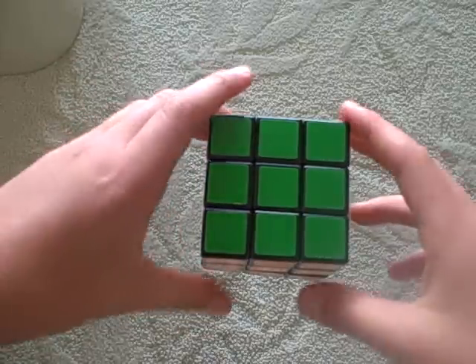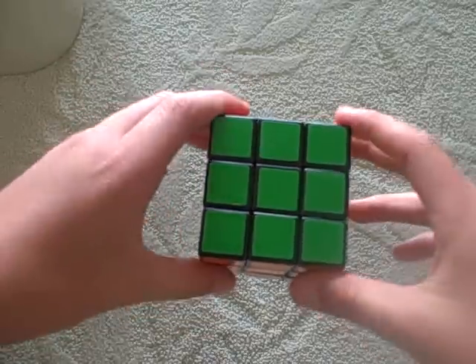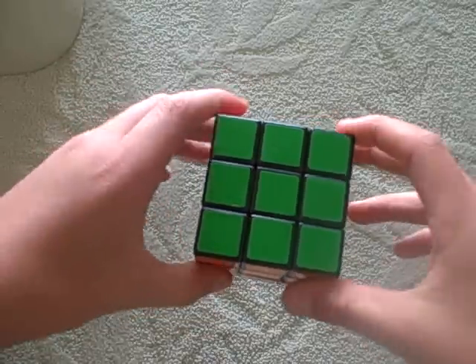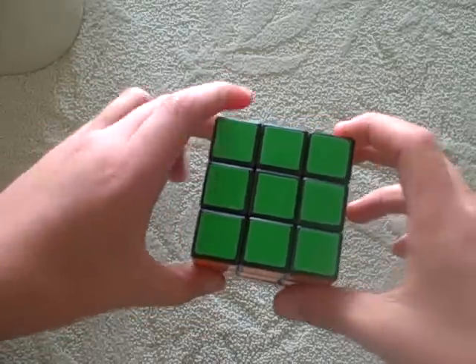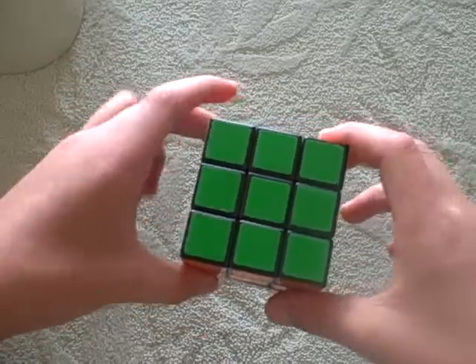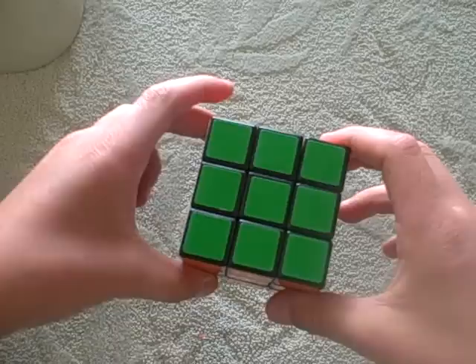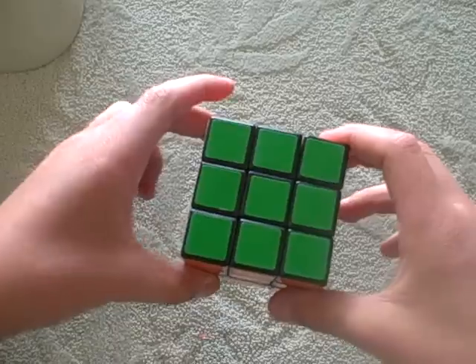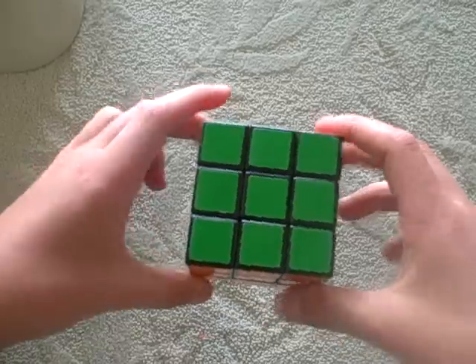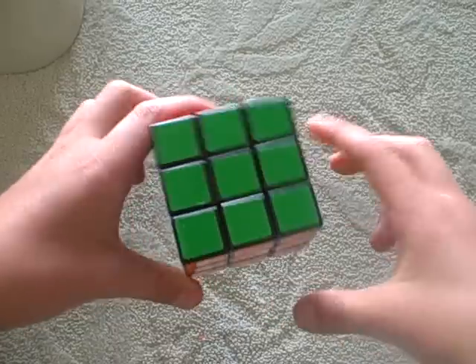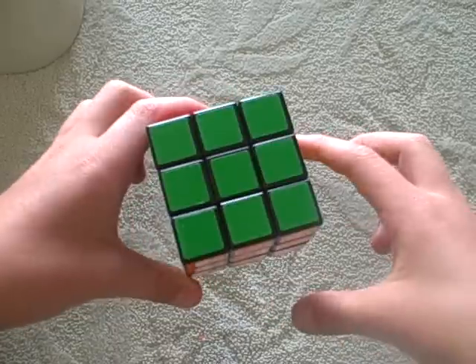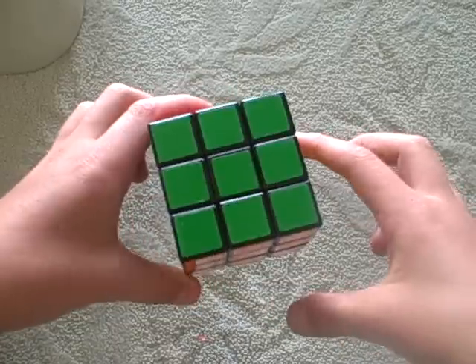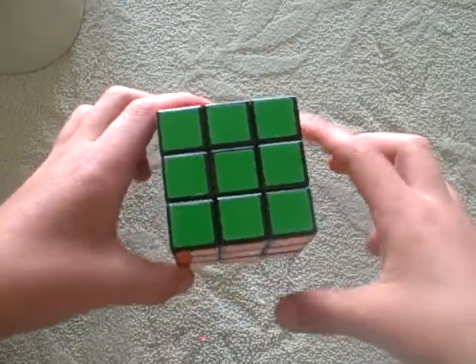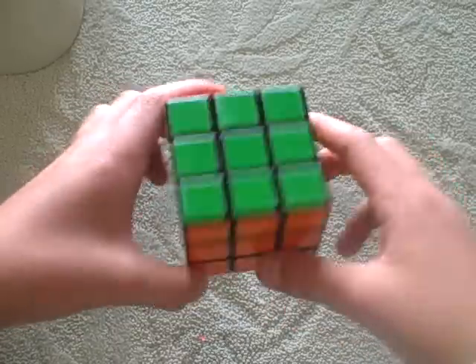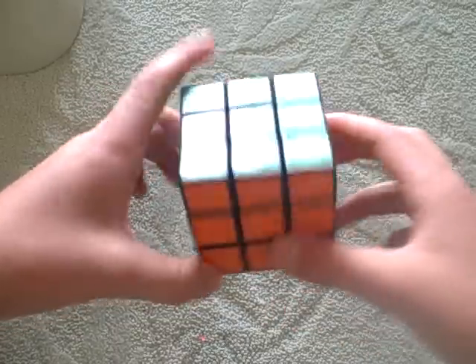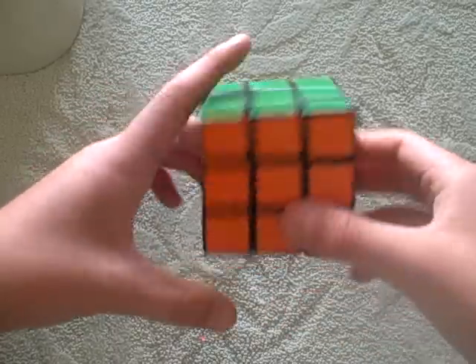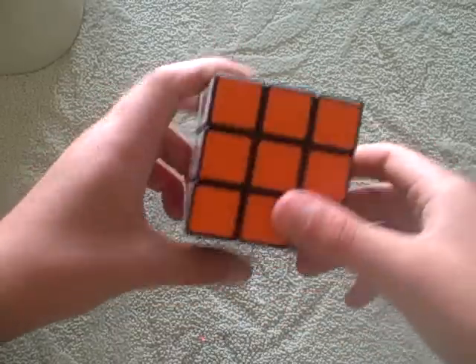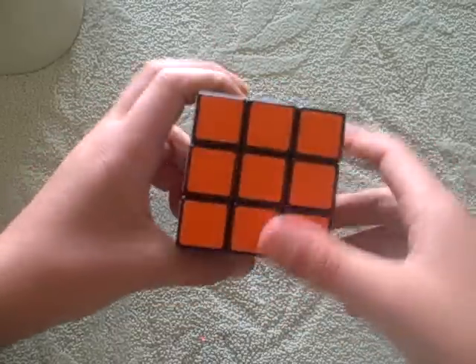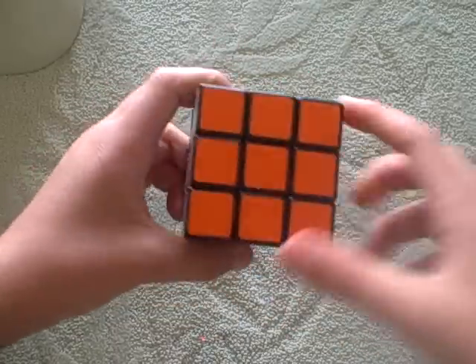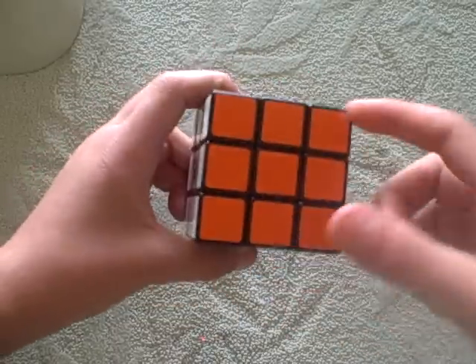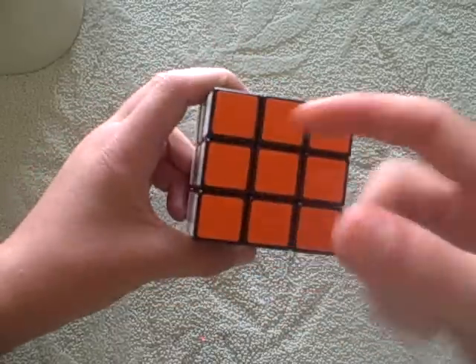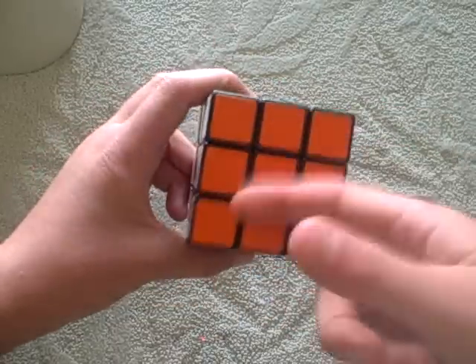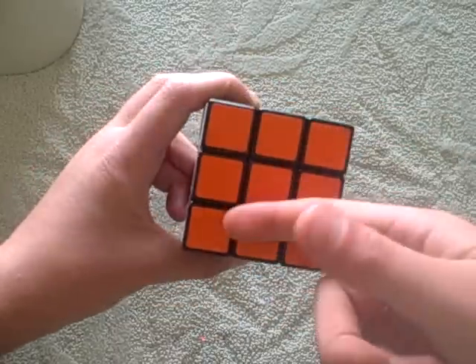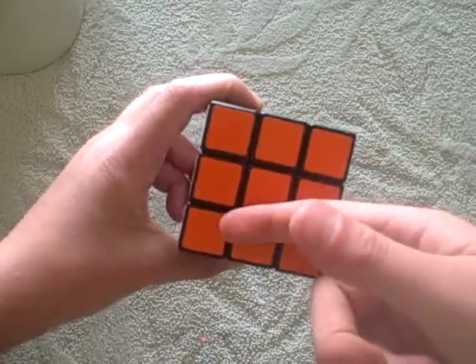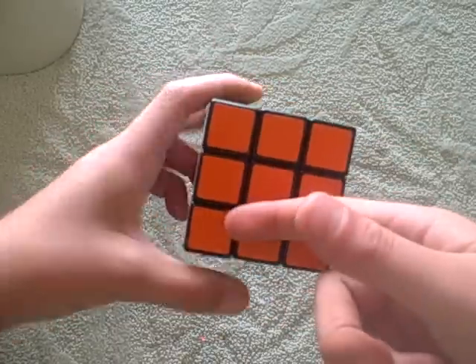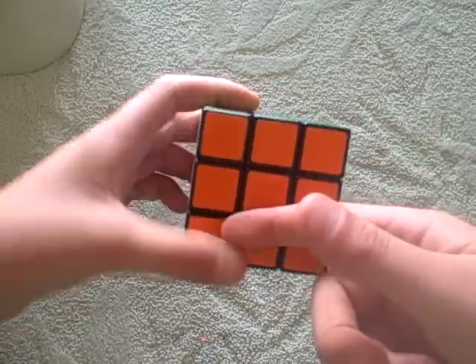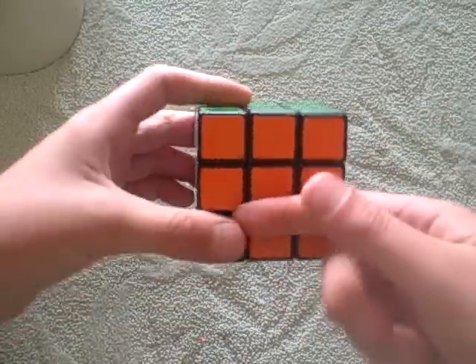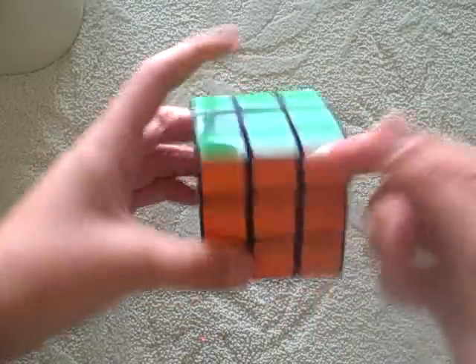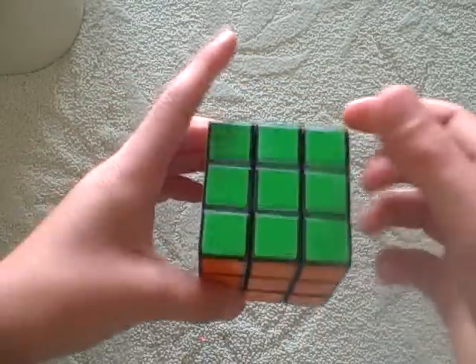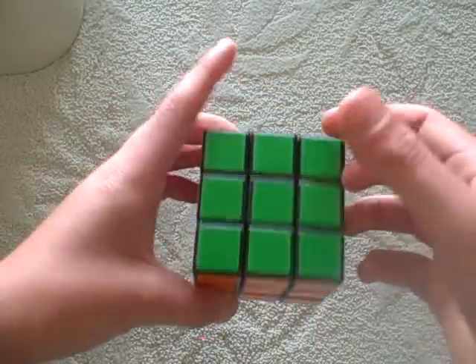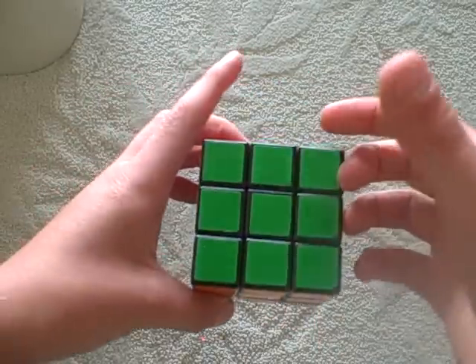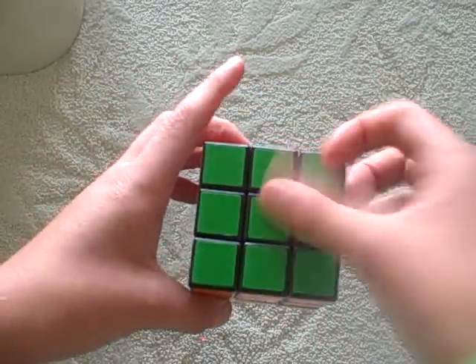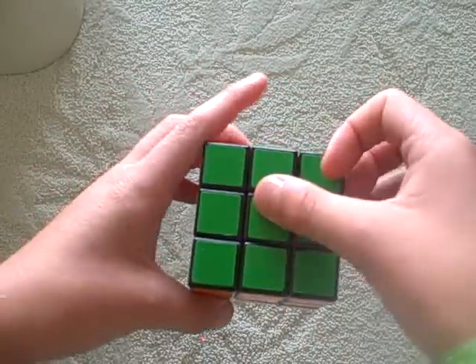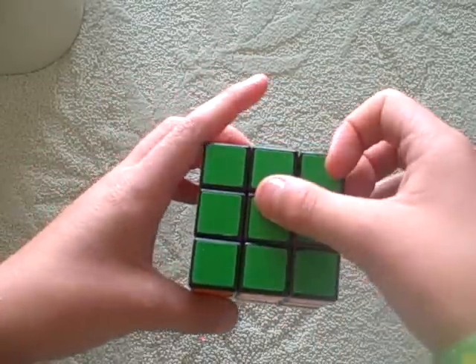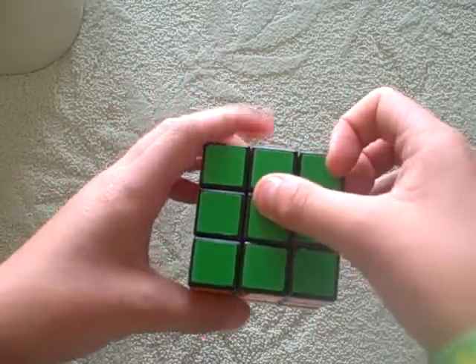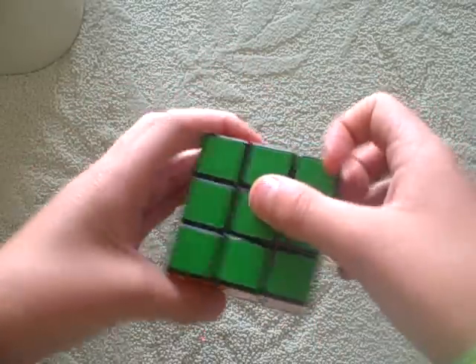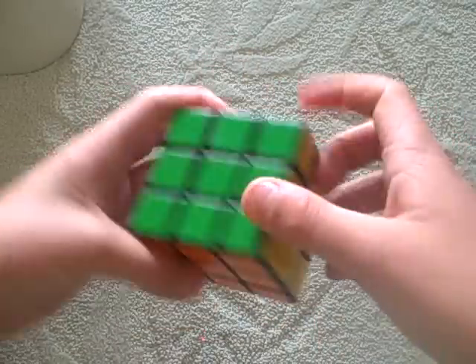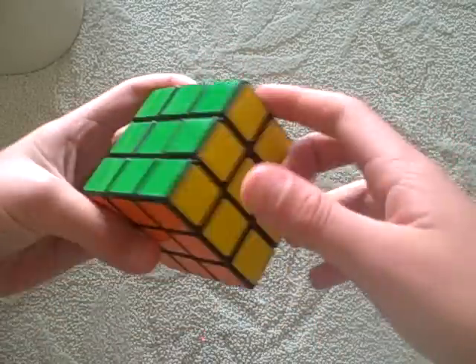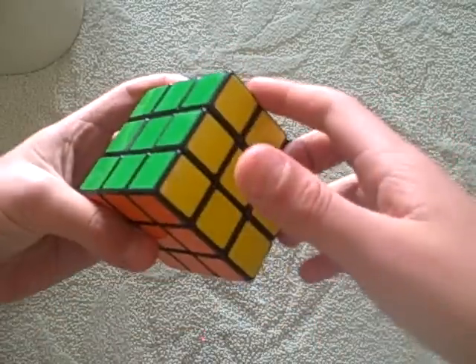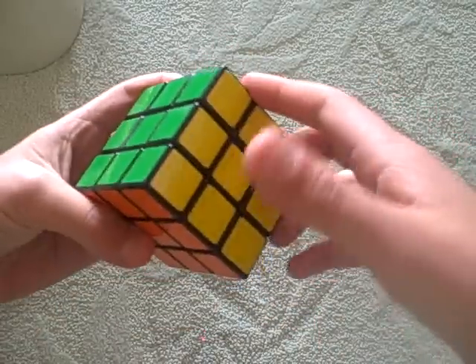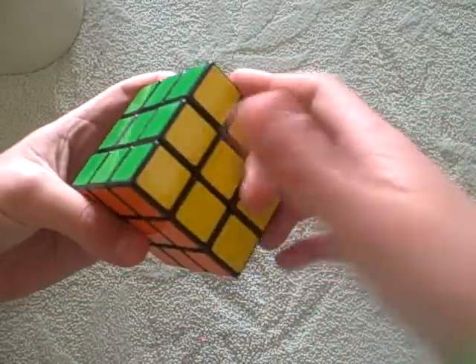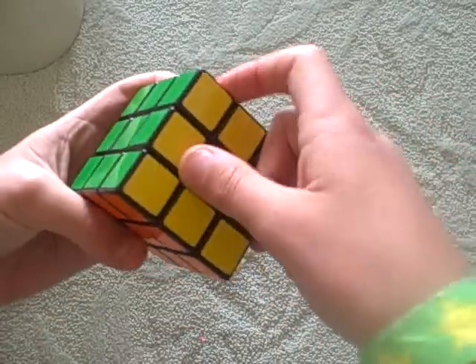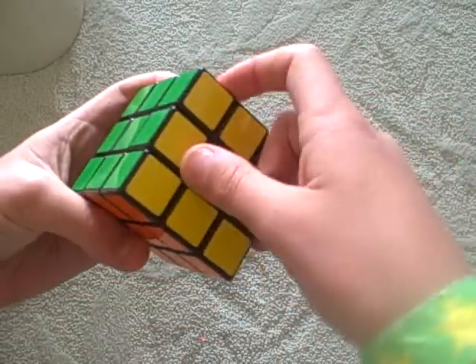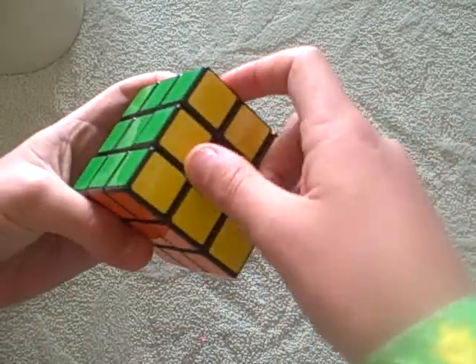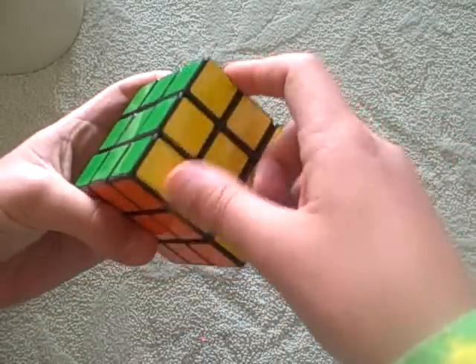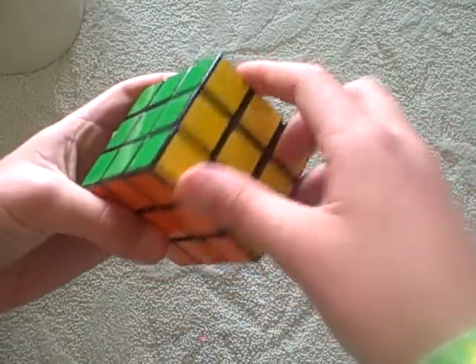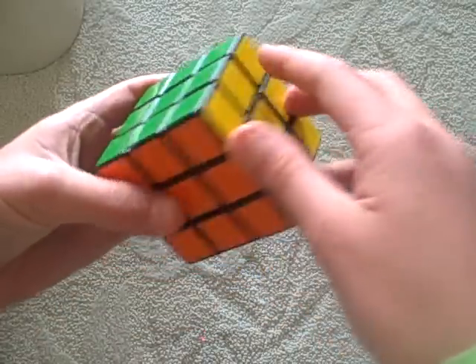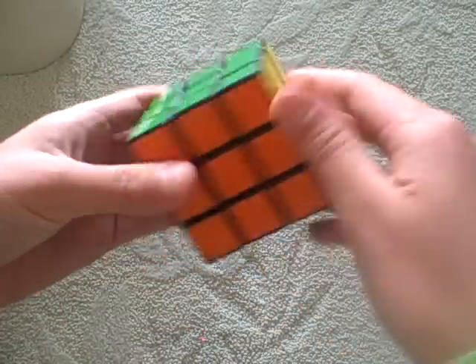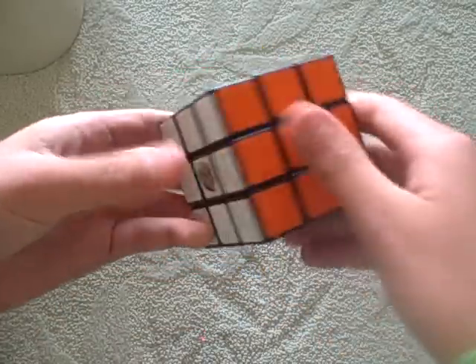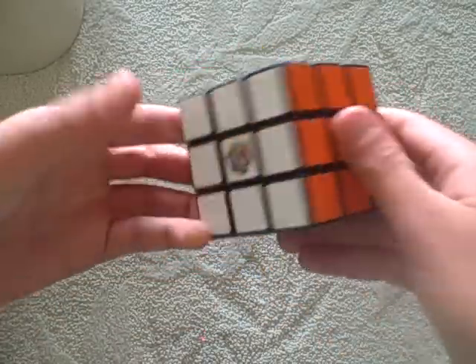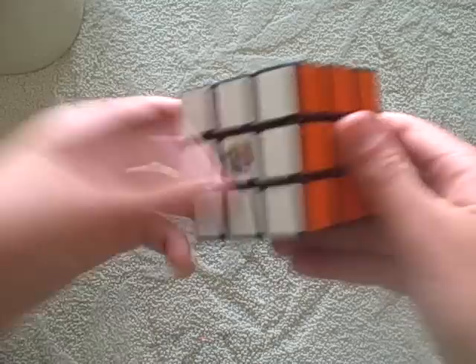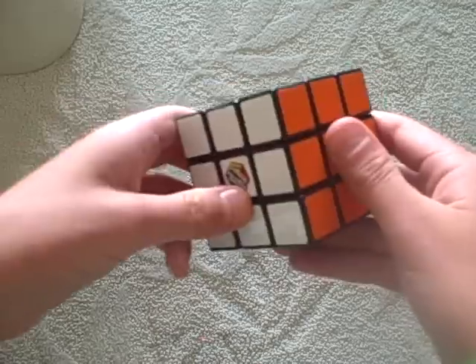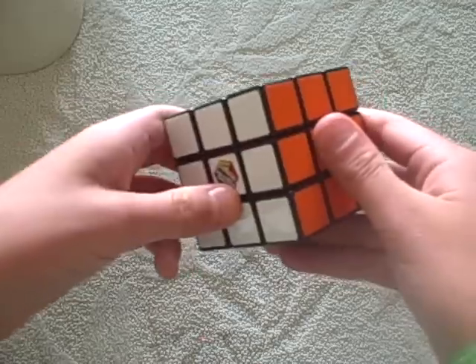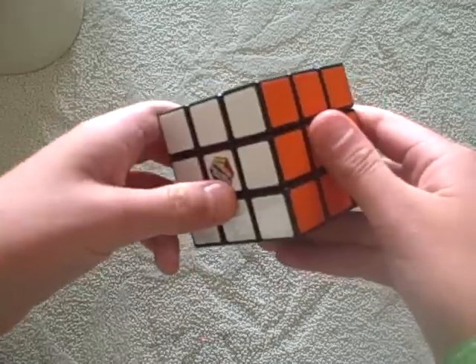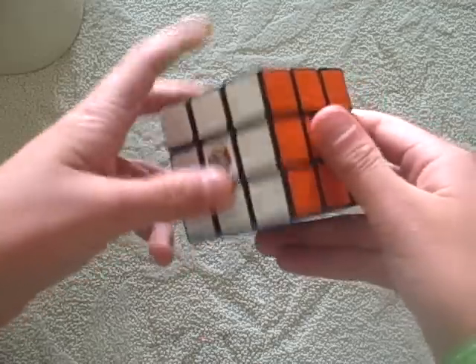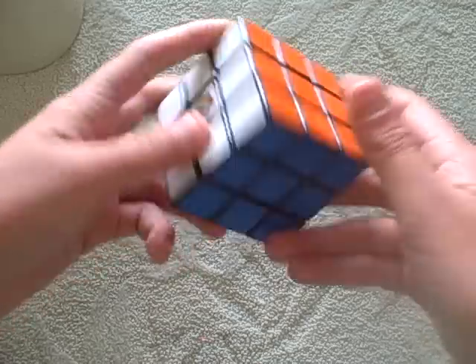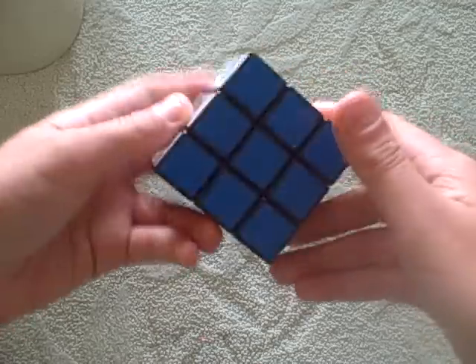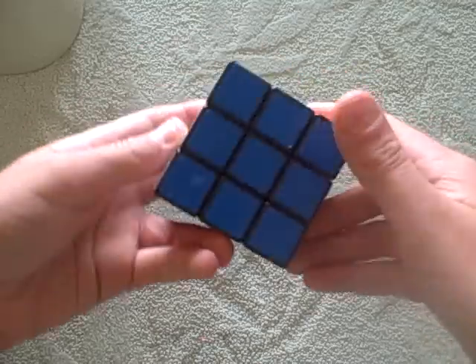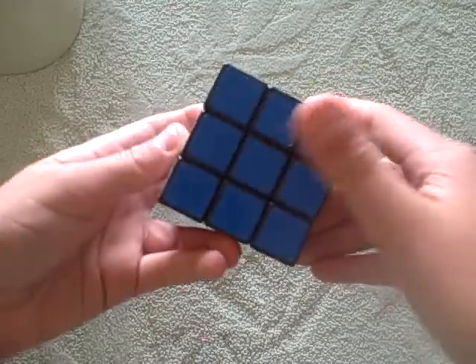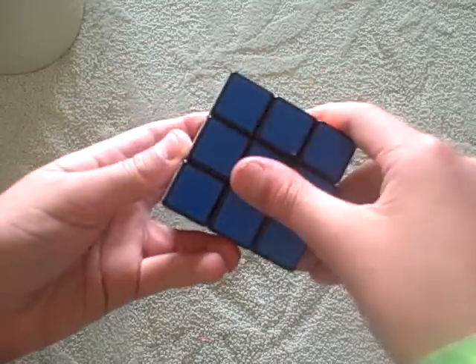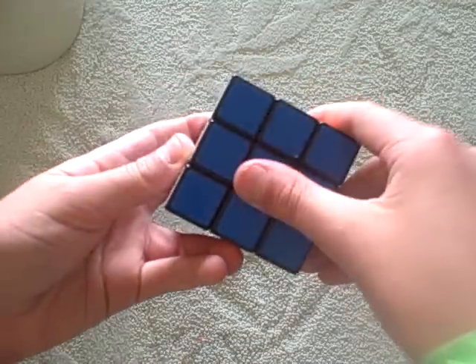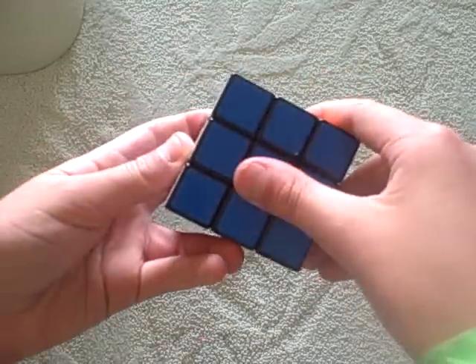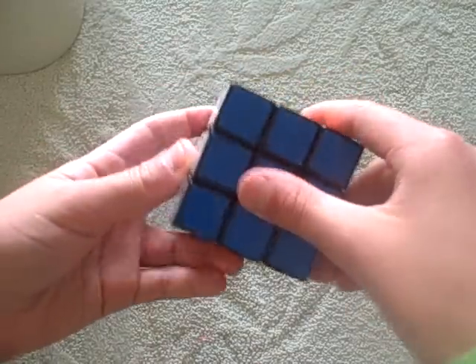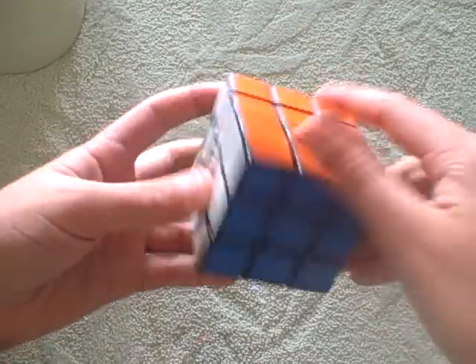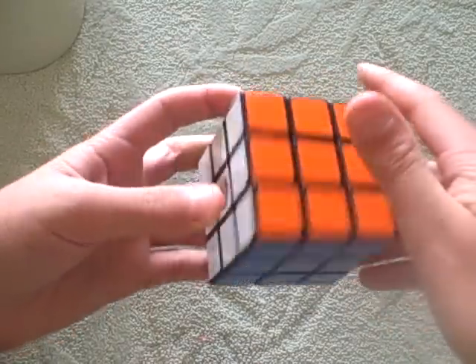First, you need to know the basics. This is the front side, the up side, the right side, the left side, and the down side.